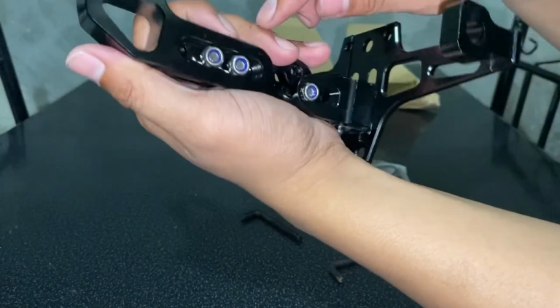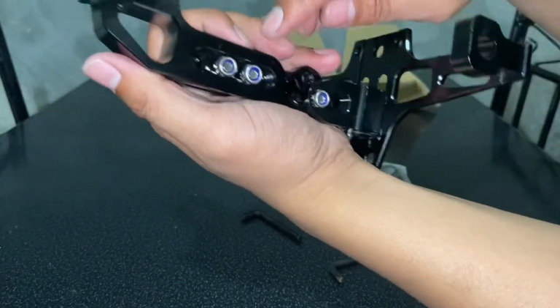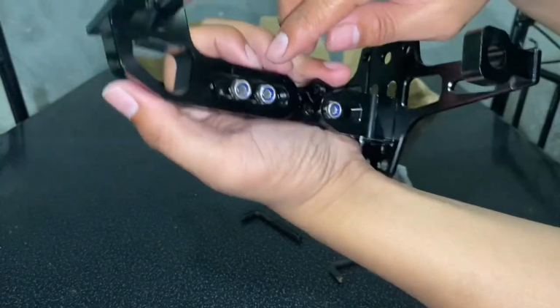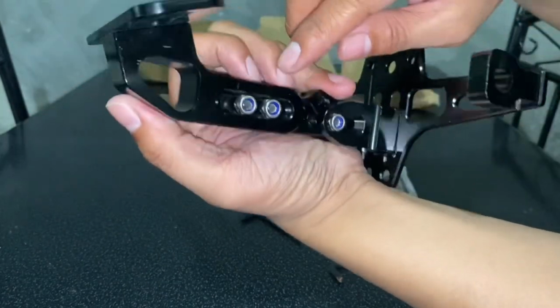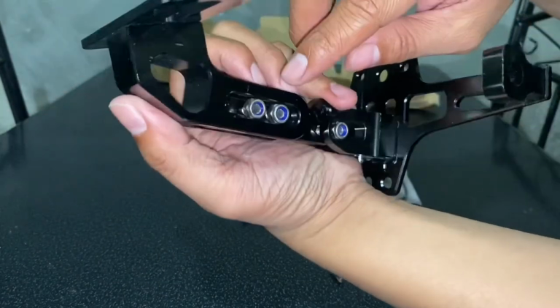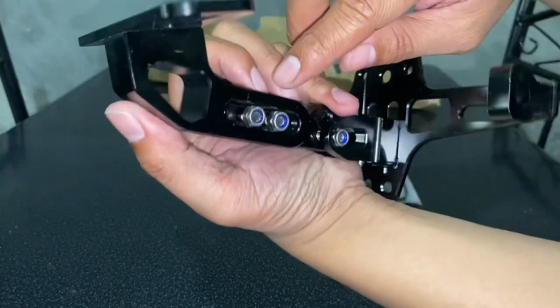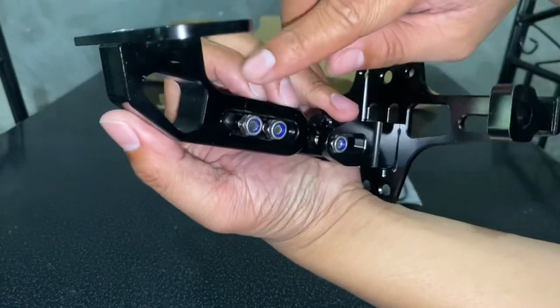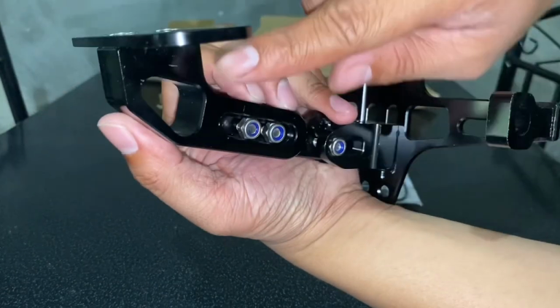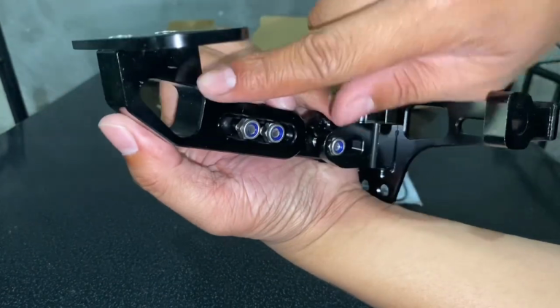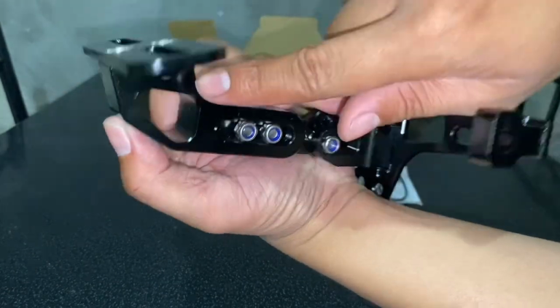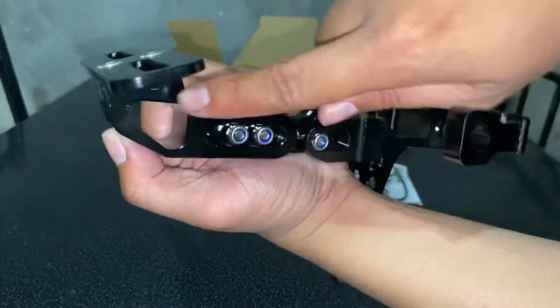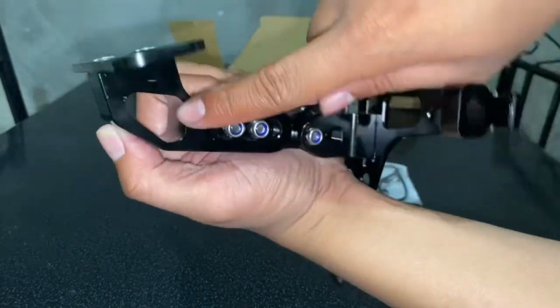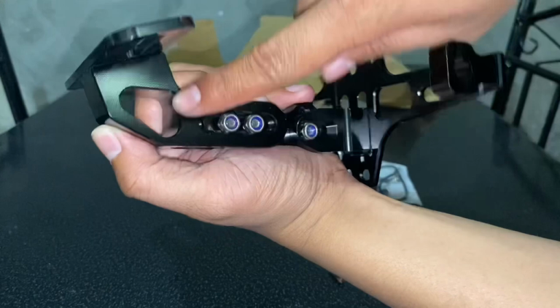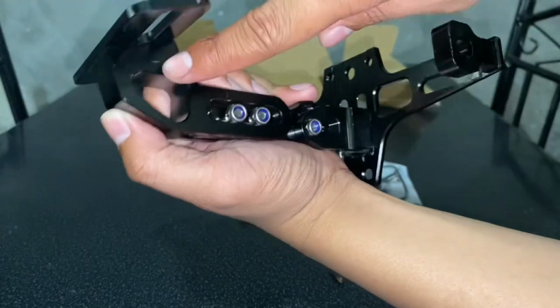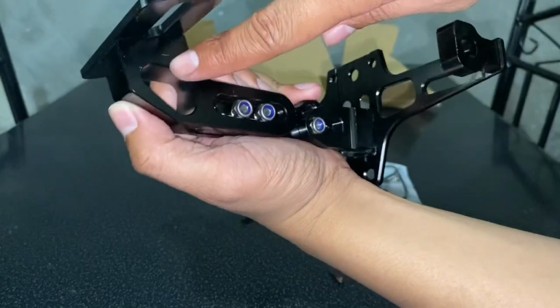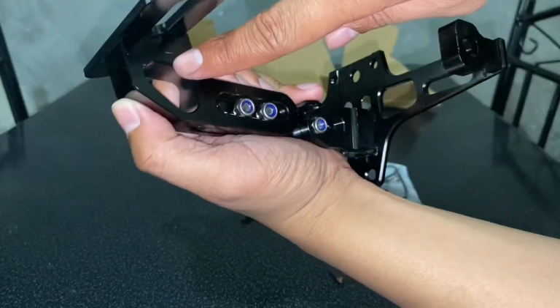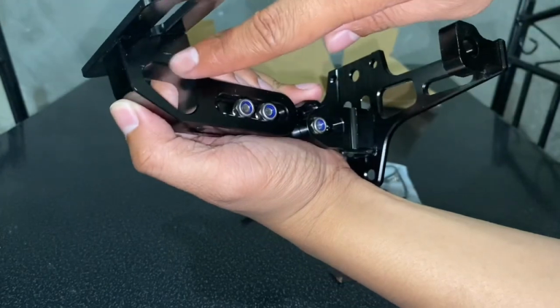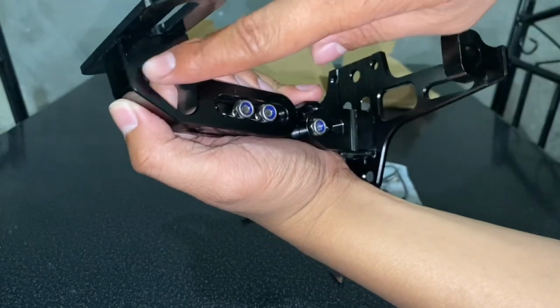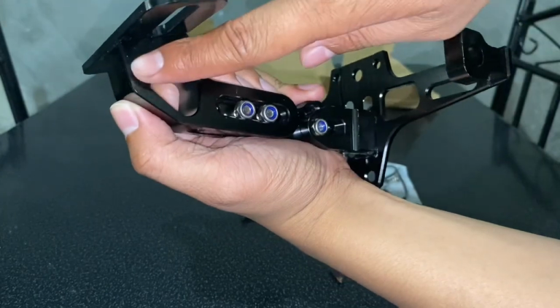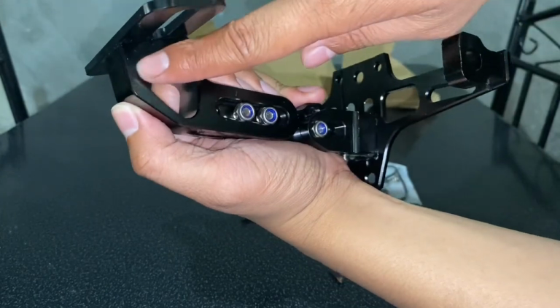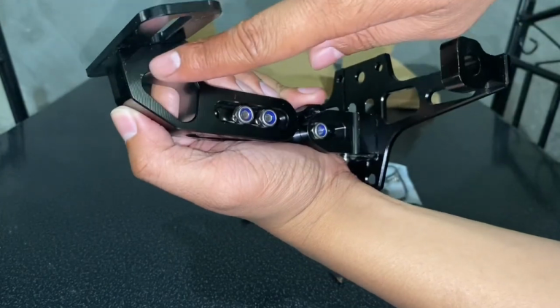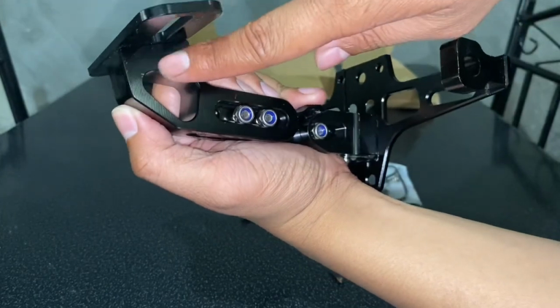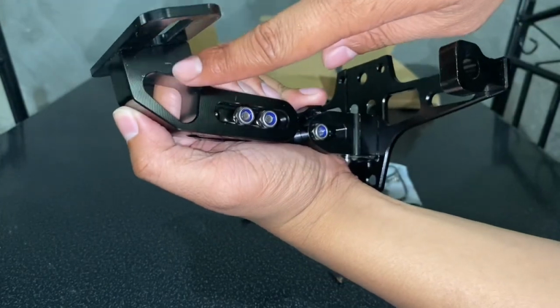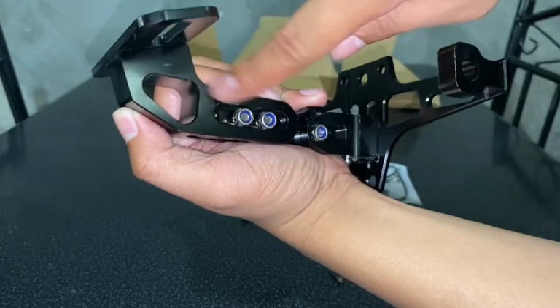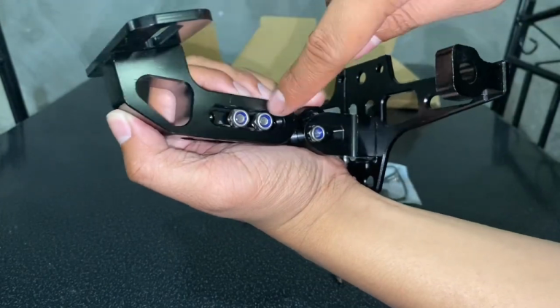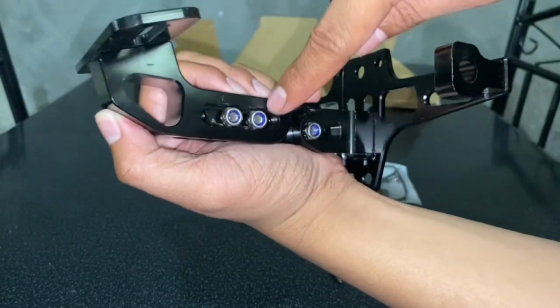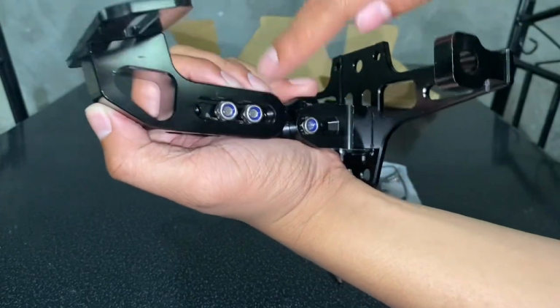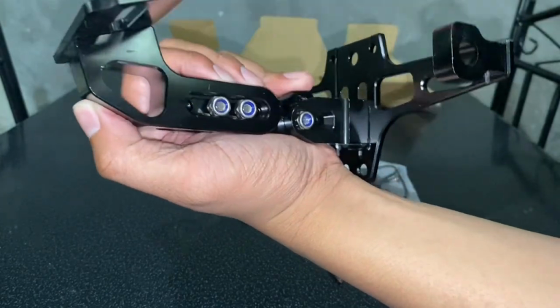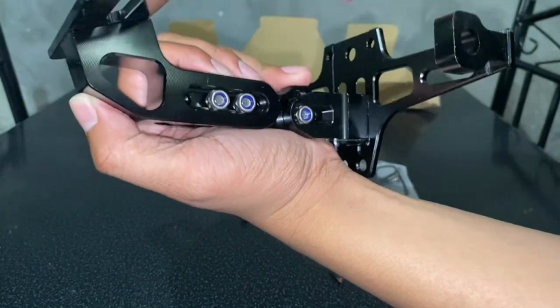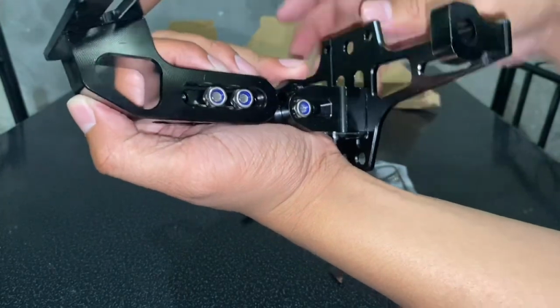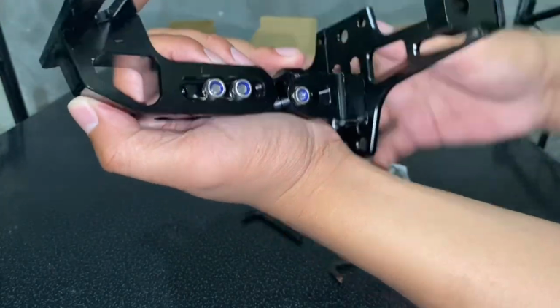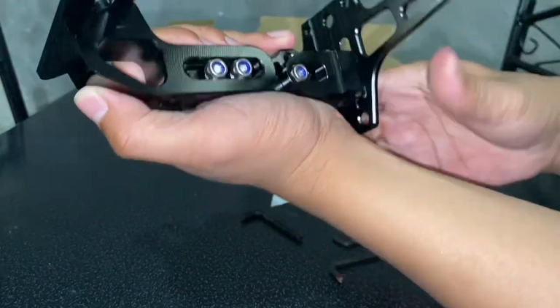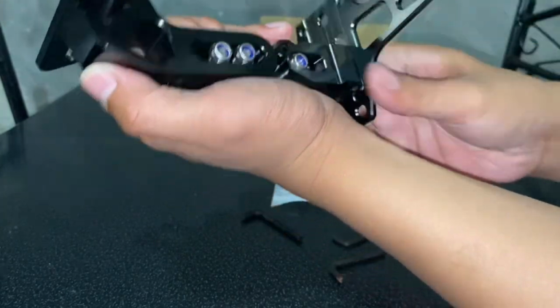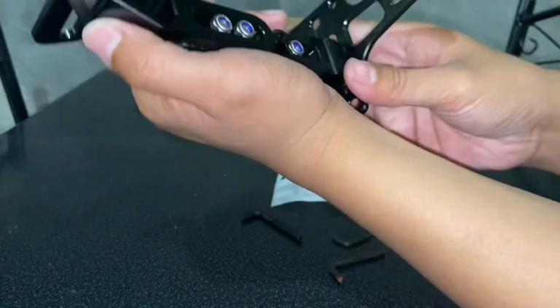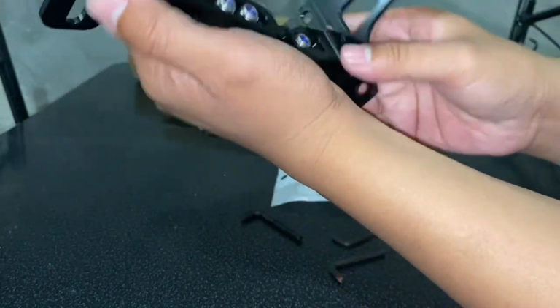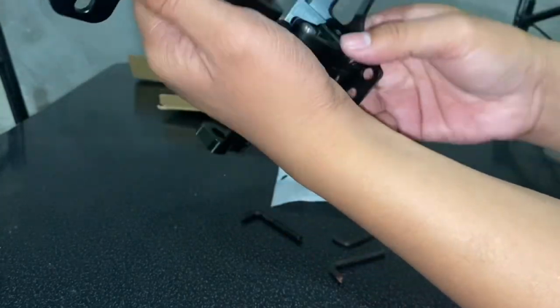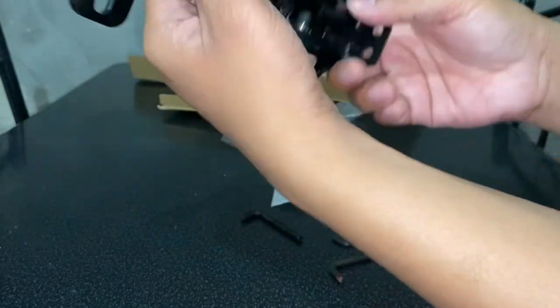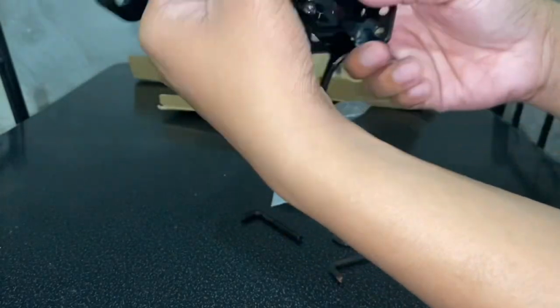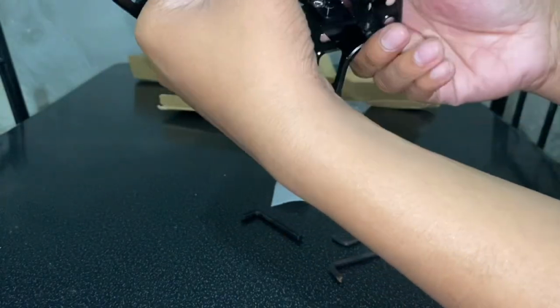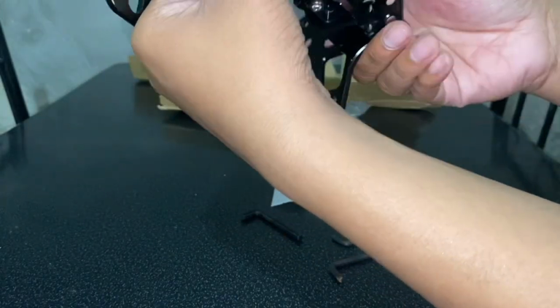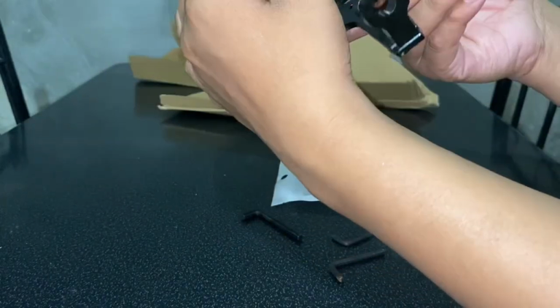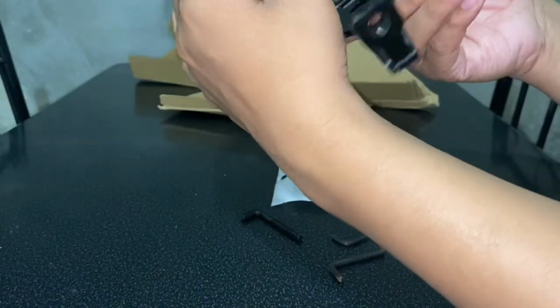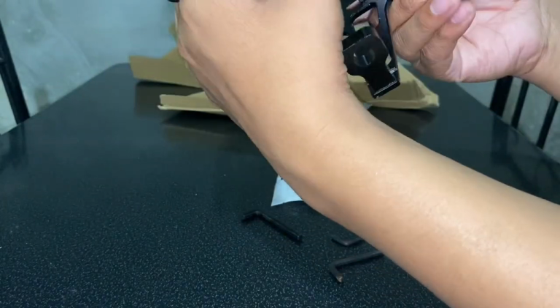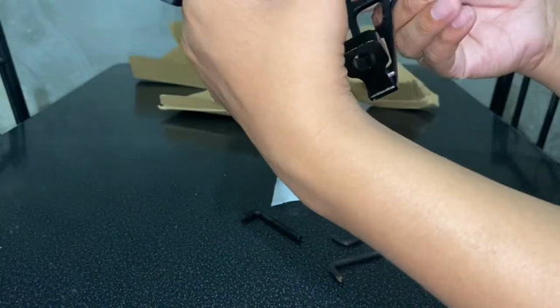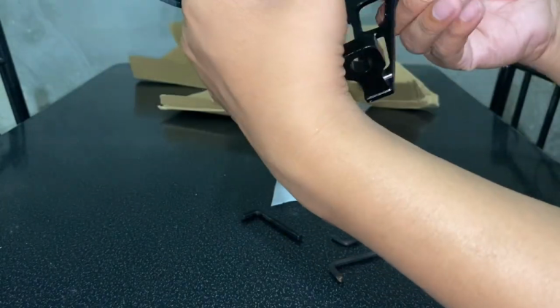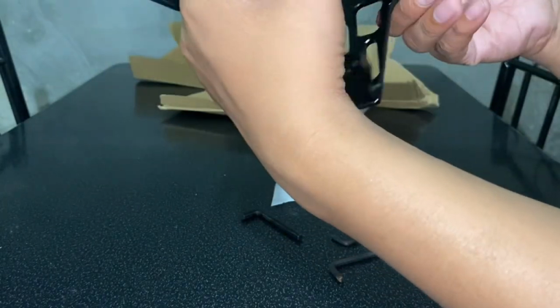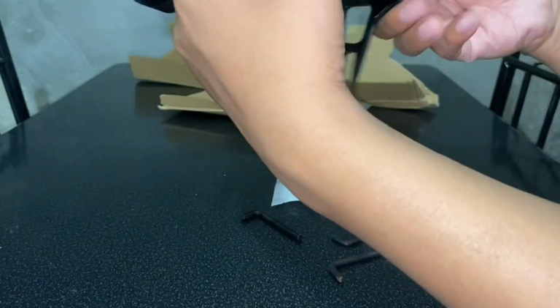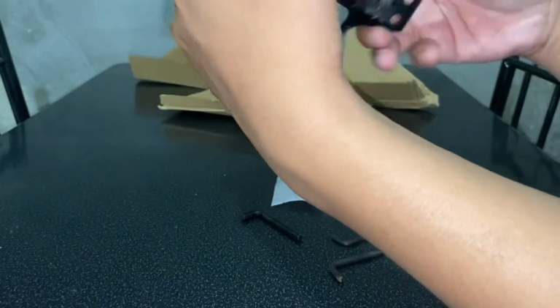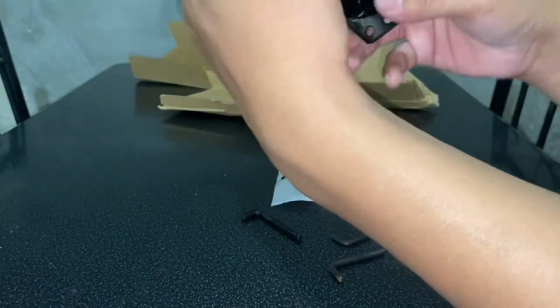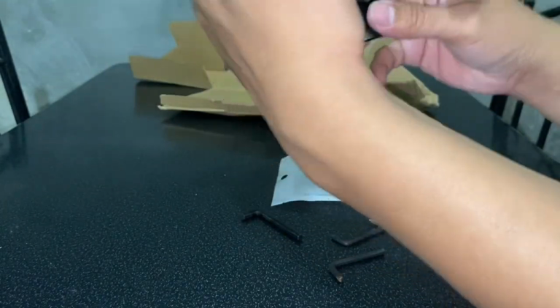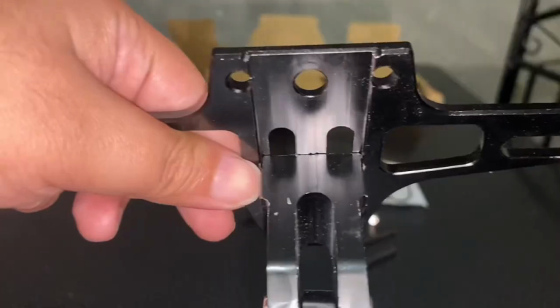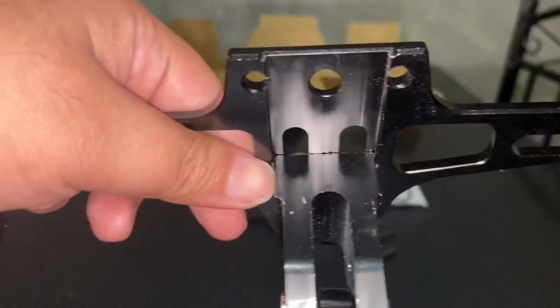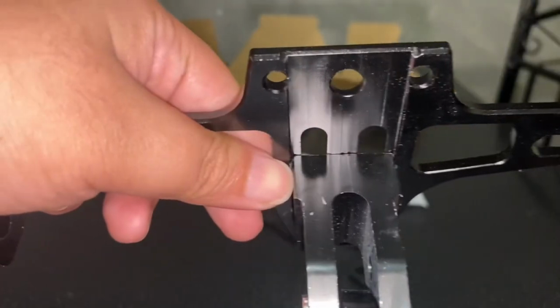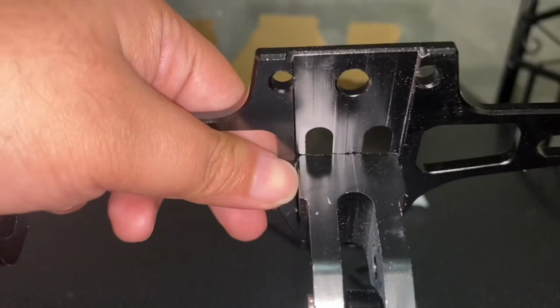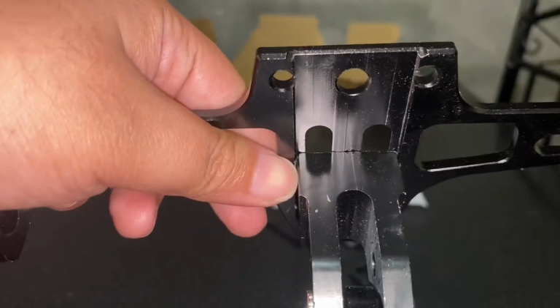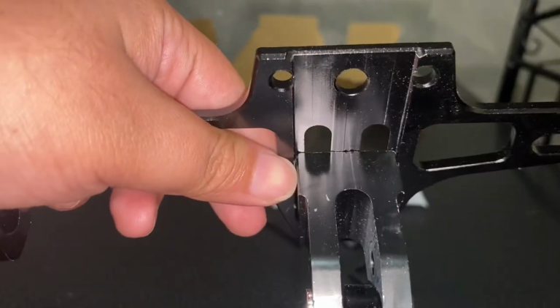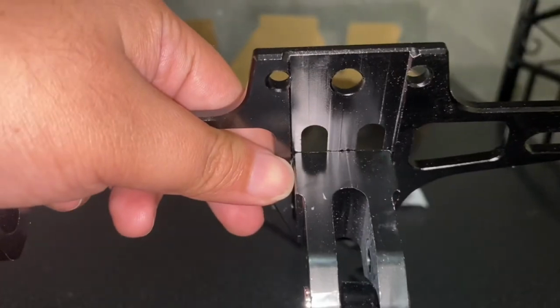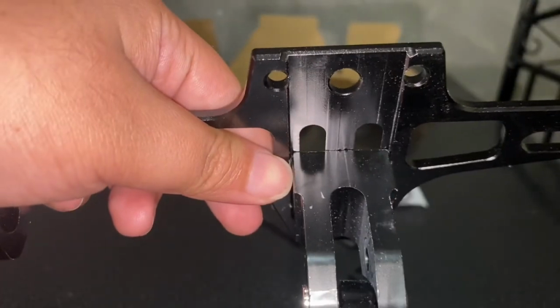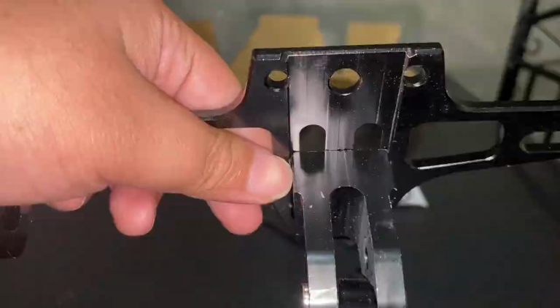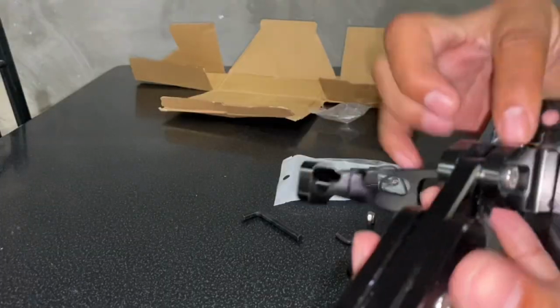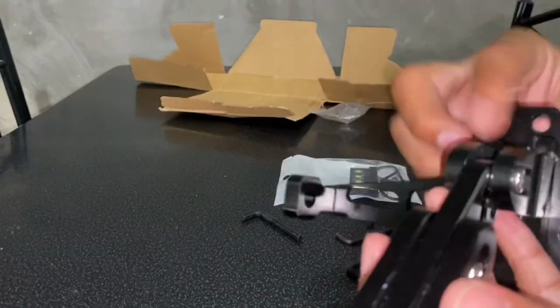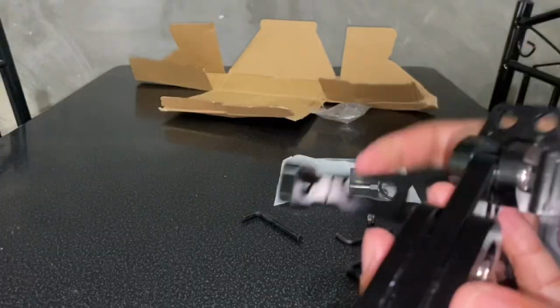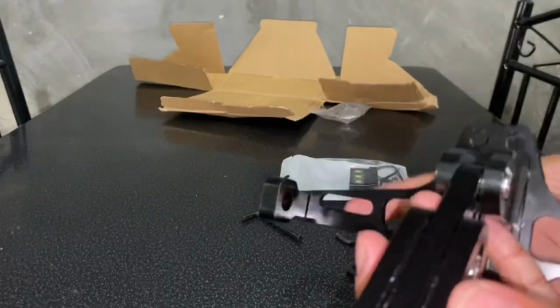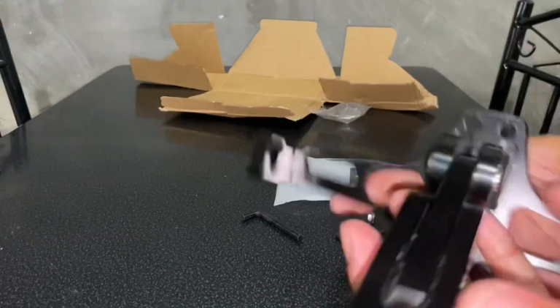Madaming damage, puro gasgas. Pero hindi naman ako masailan — okay lang, ayun lang naman.